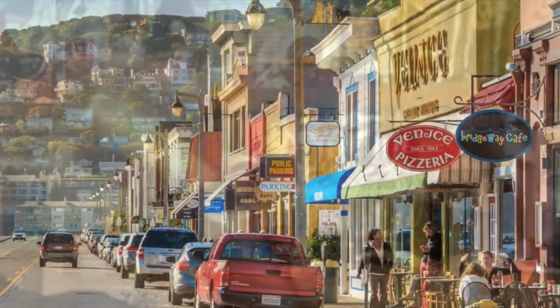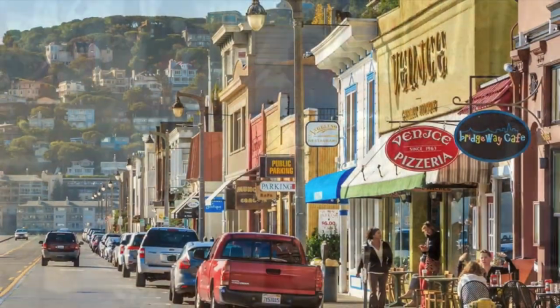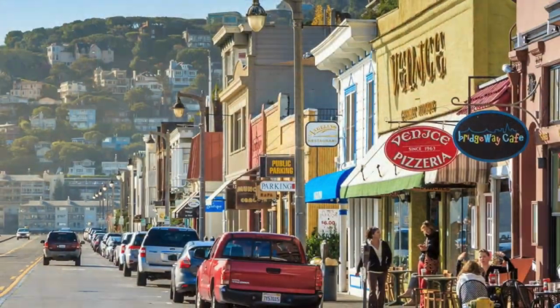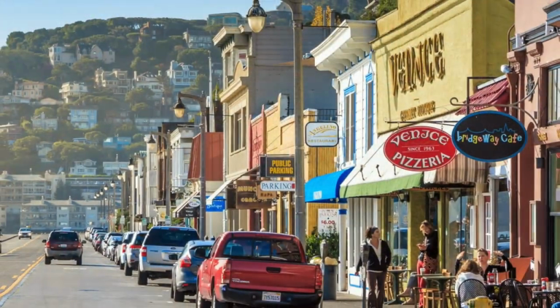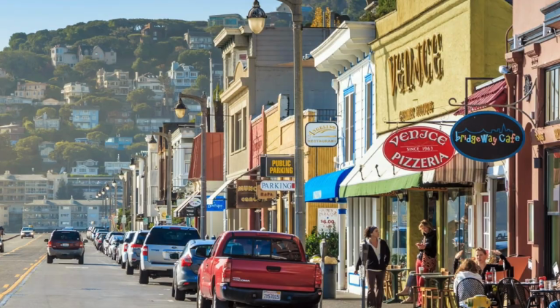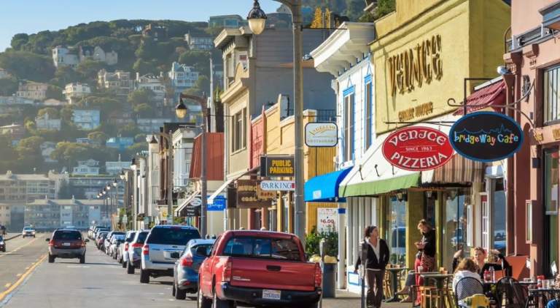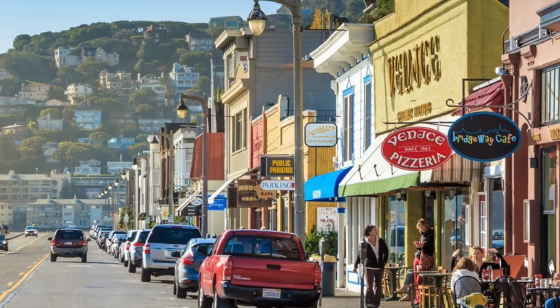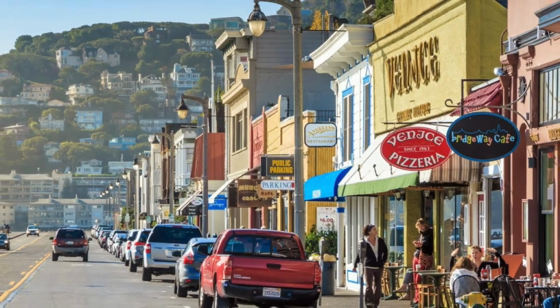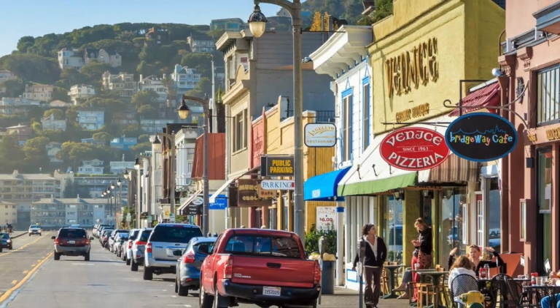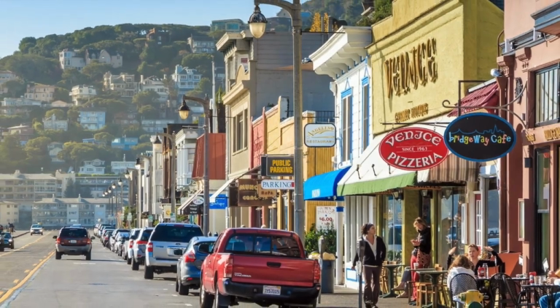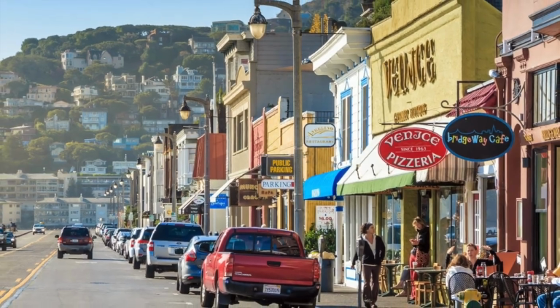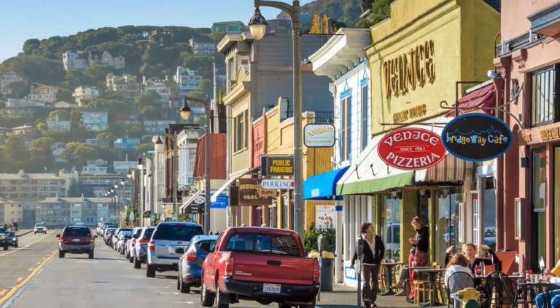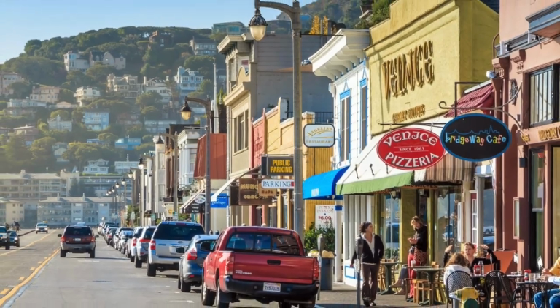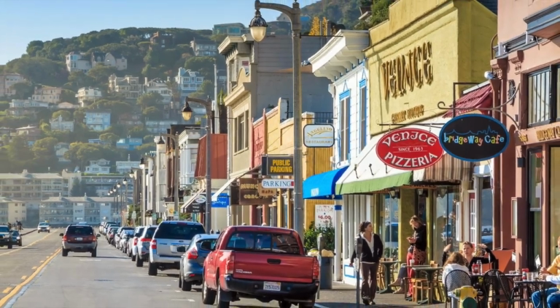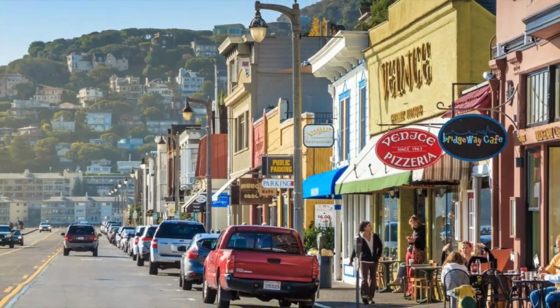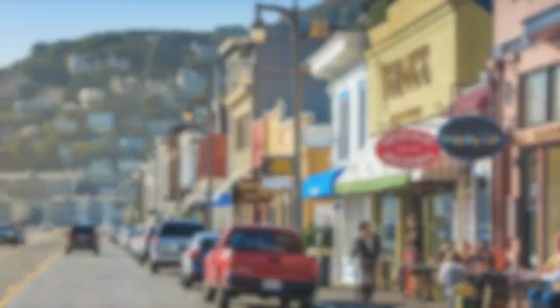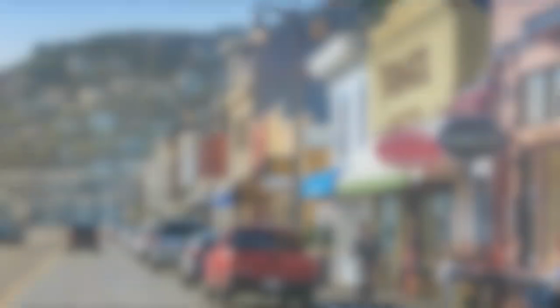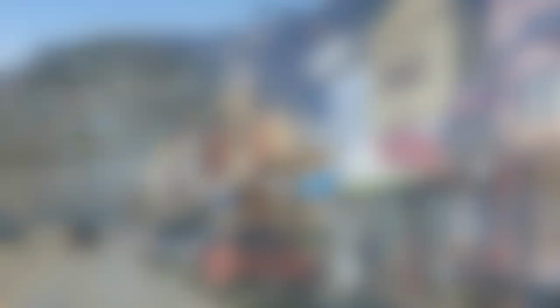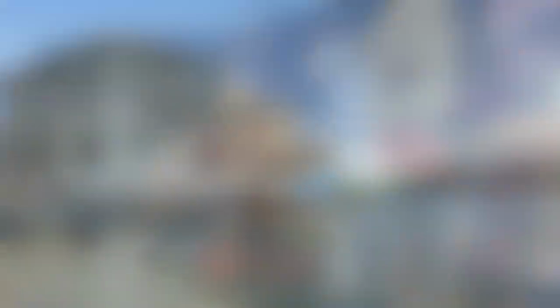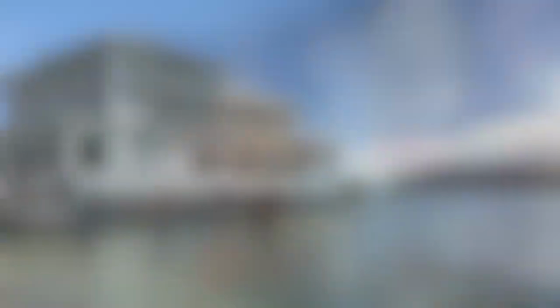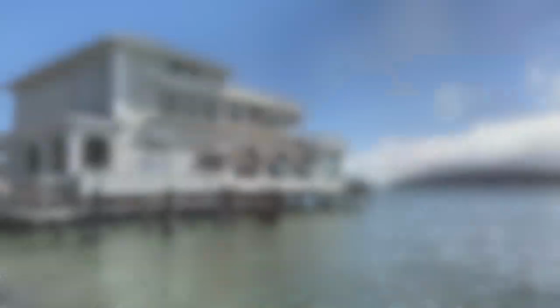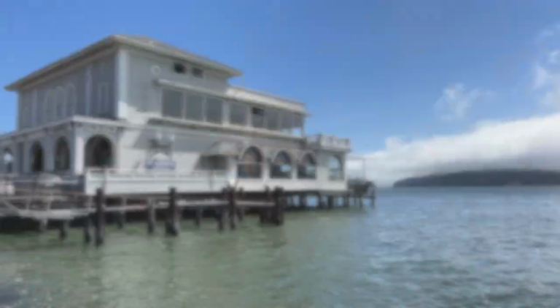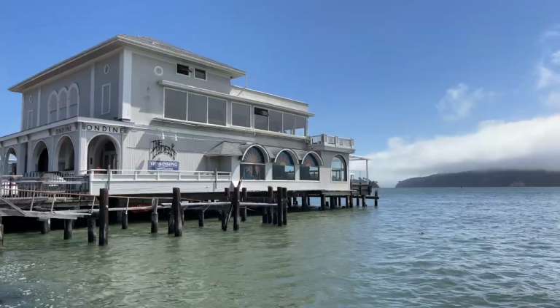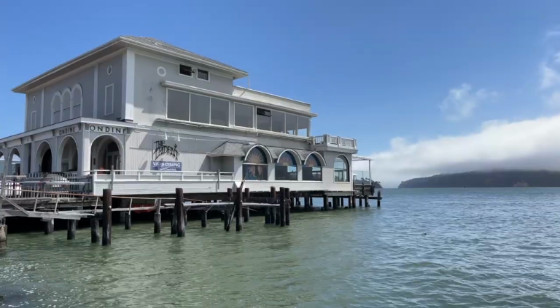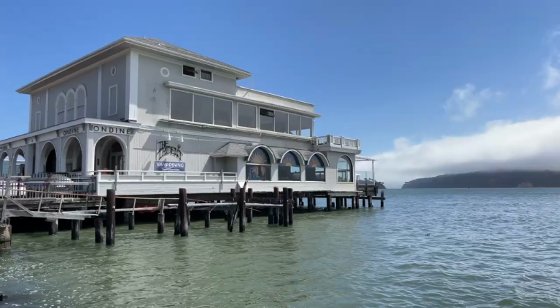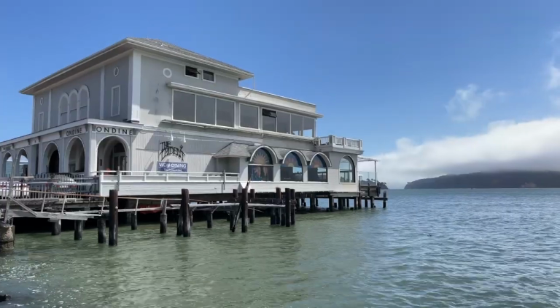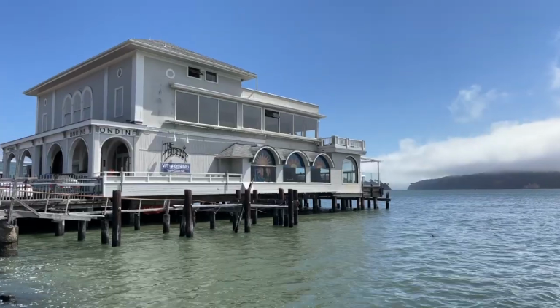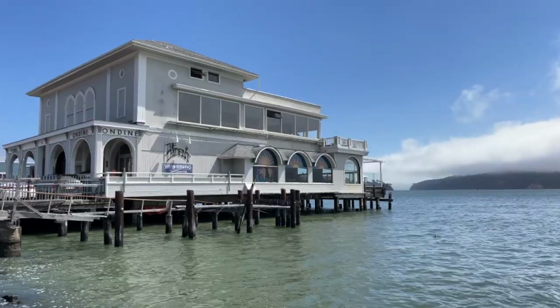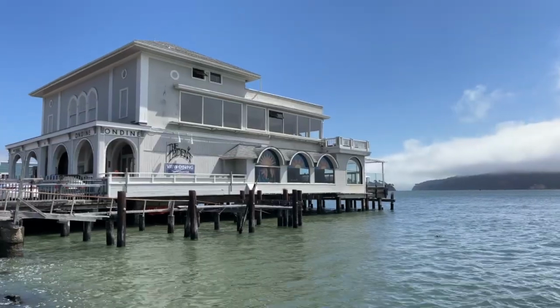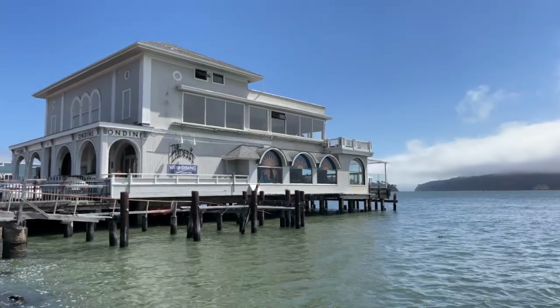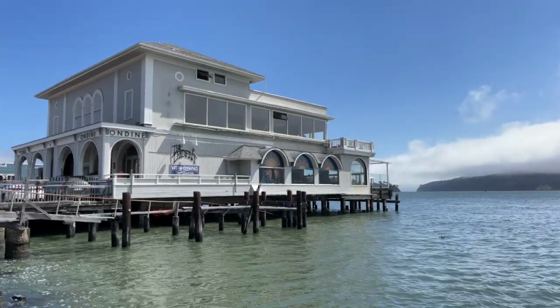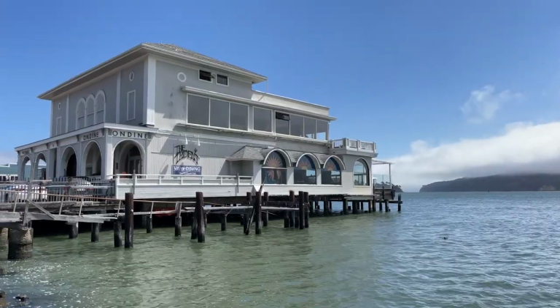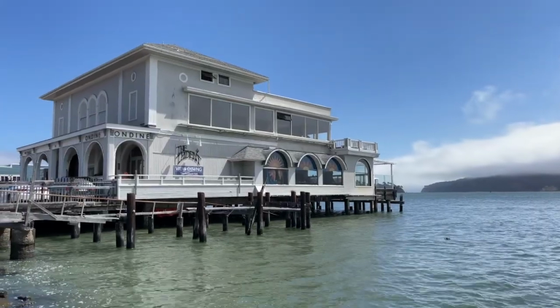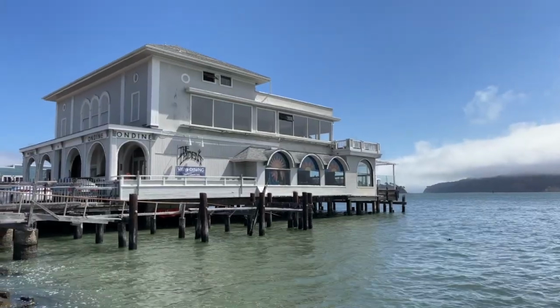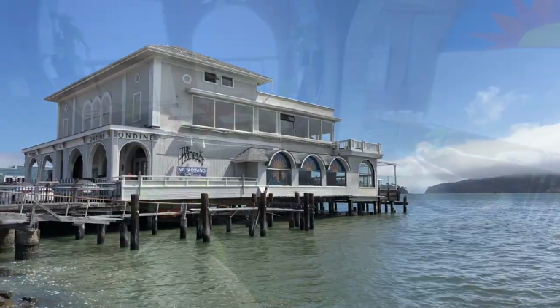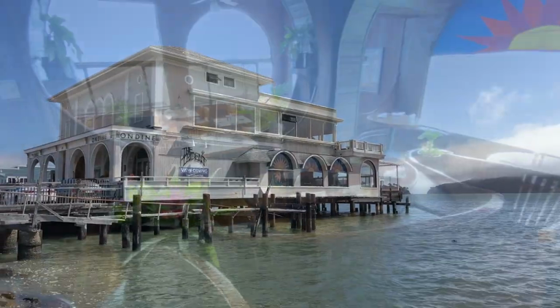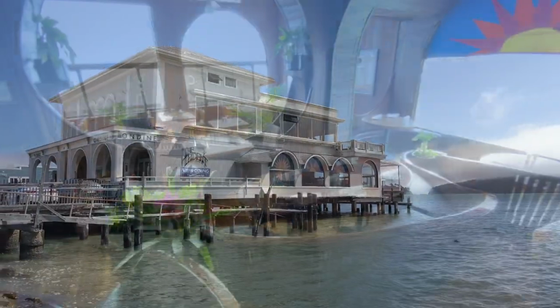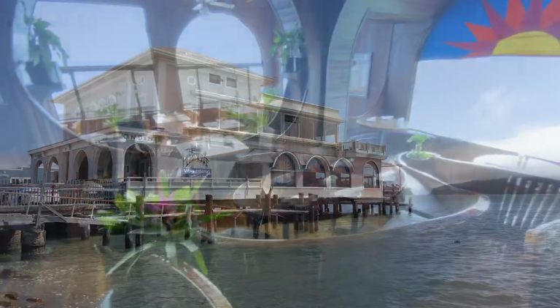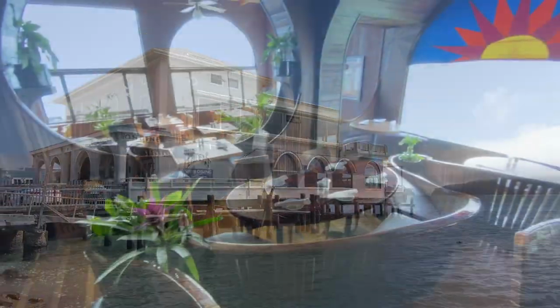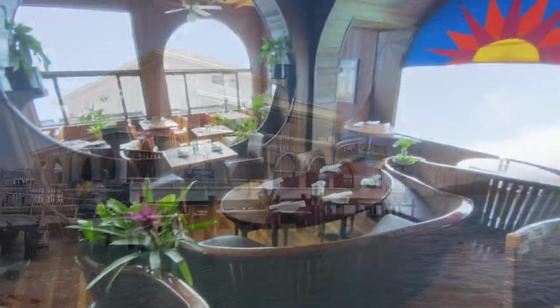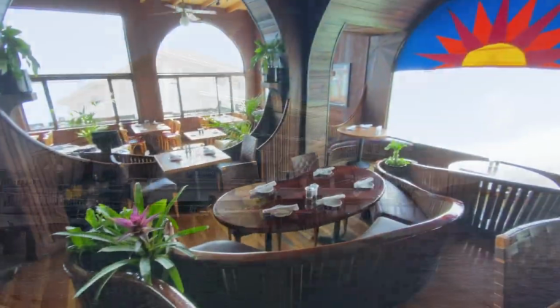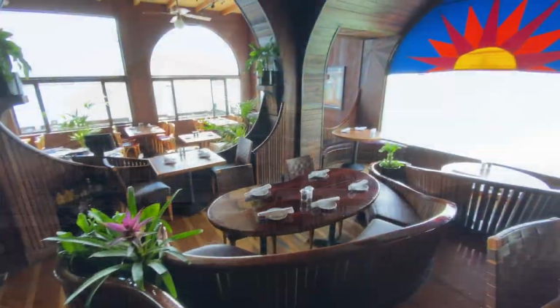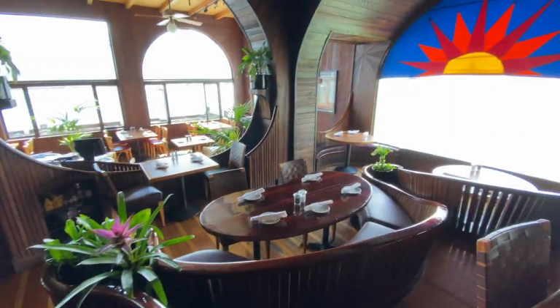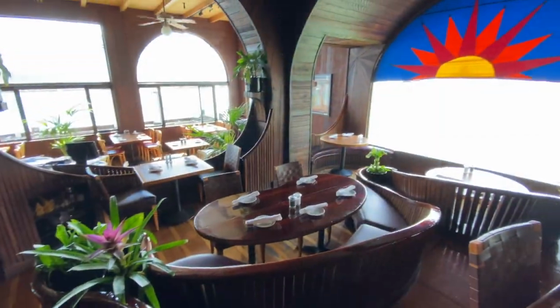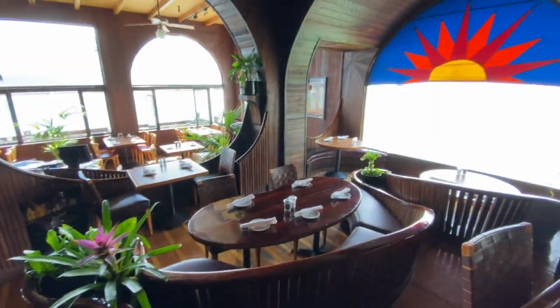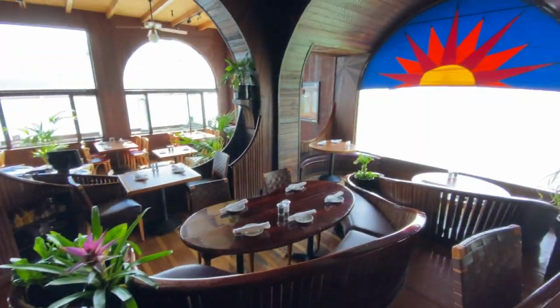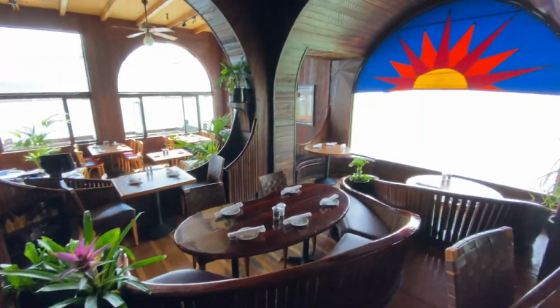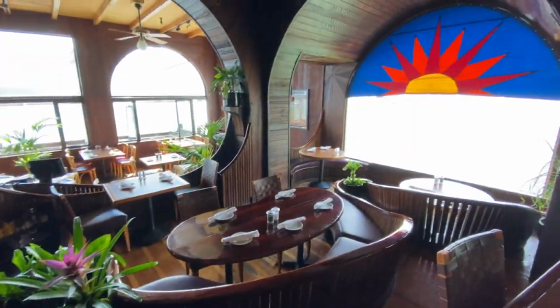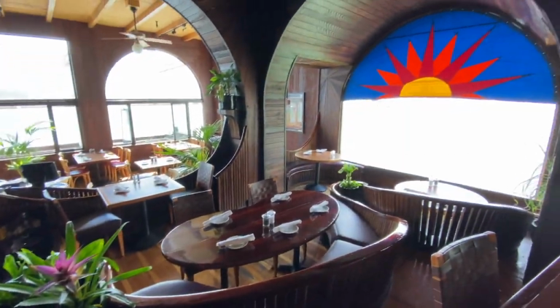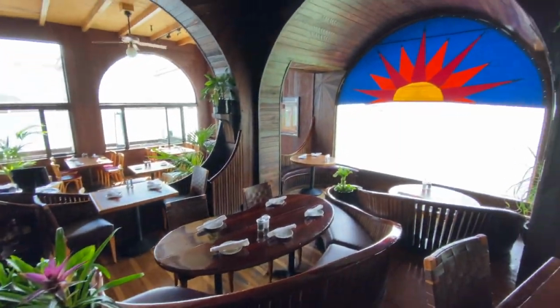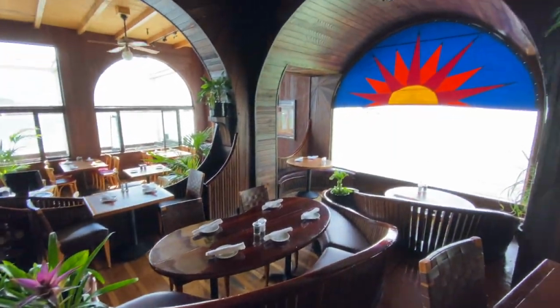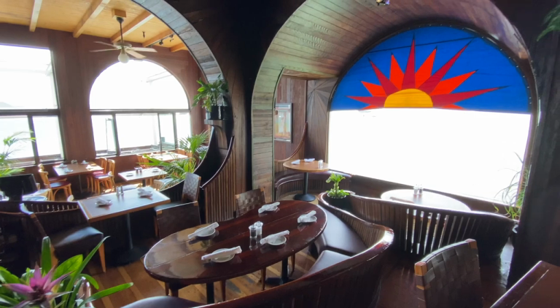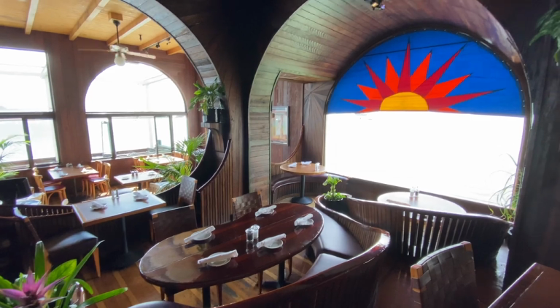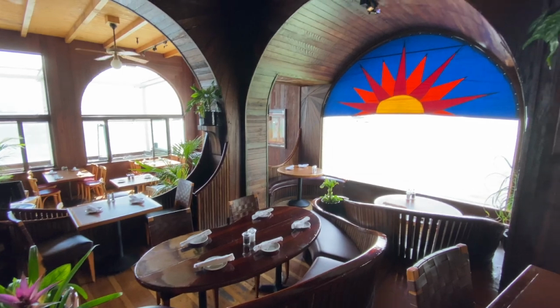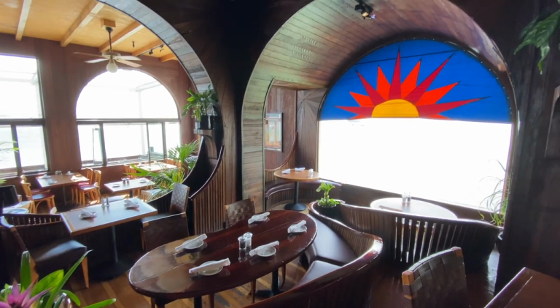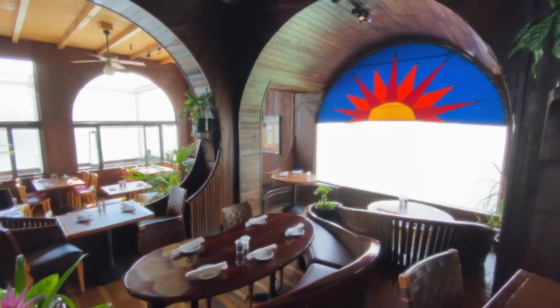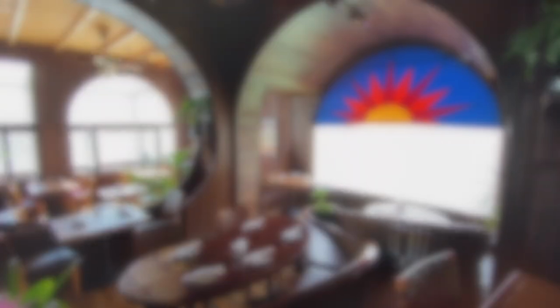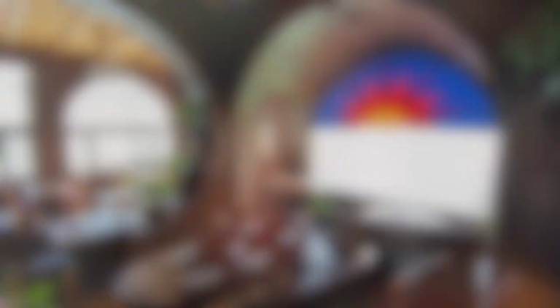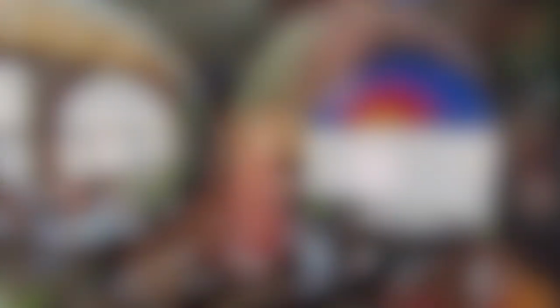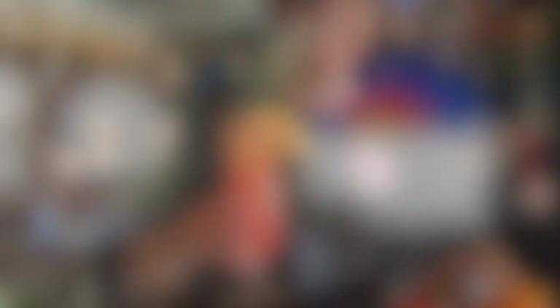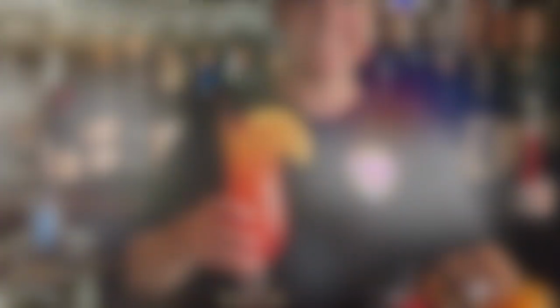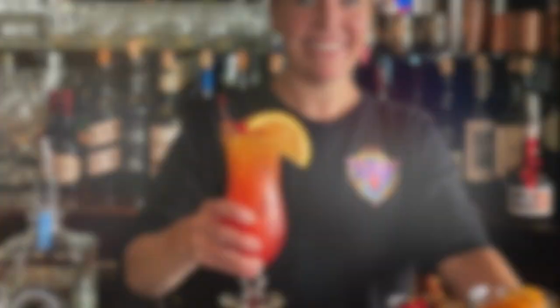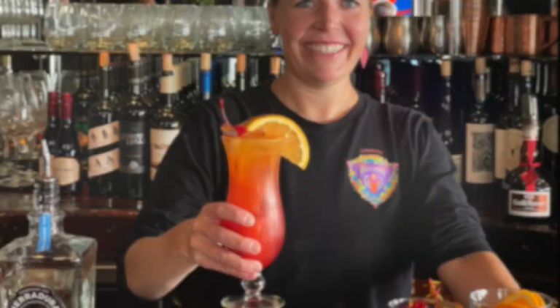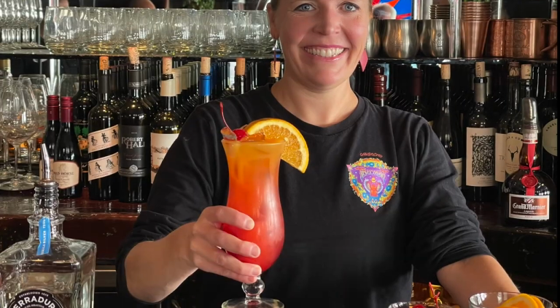We're here today at Sausalito's historic Trident restaurant with bar manager Lauren Enos to learn how to make their world-famous tequila sunrise cocktail.